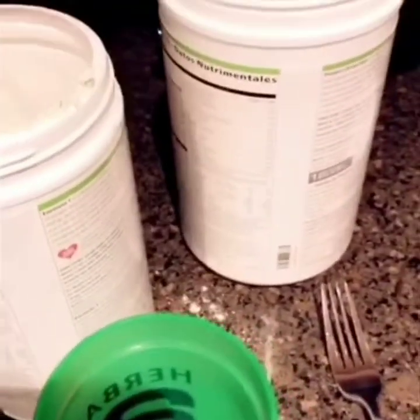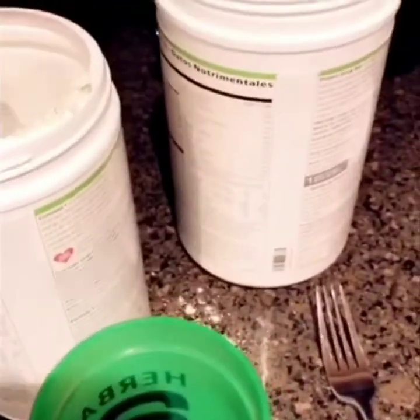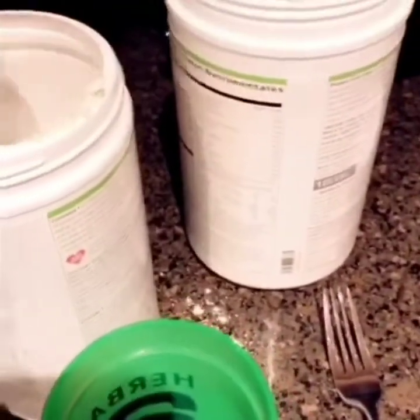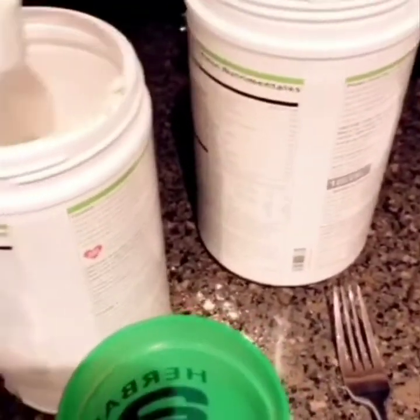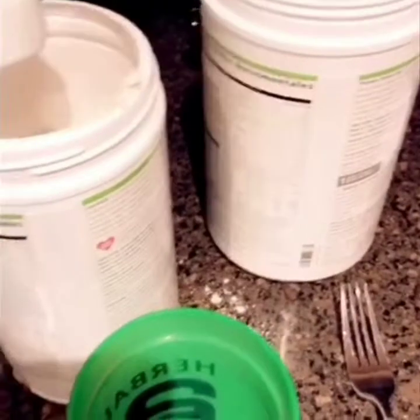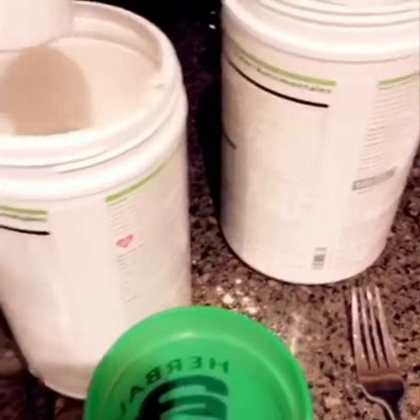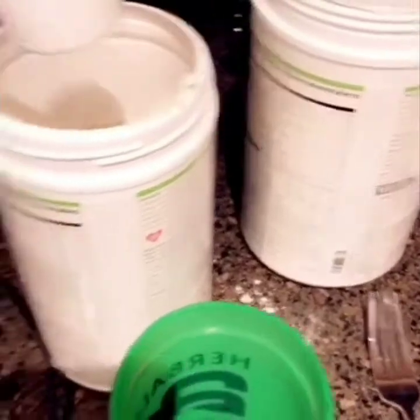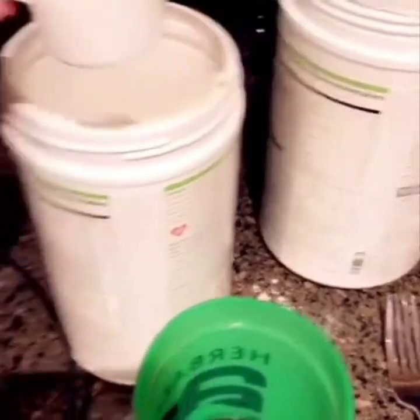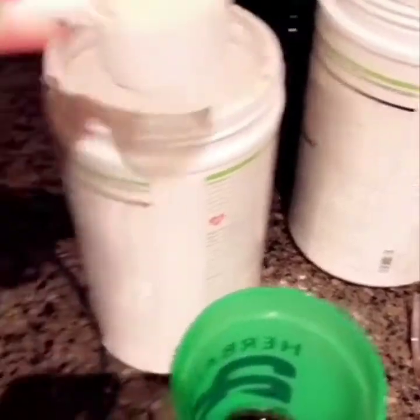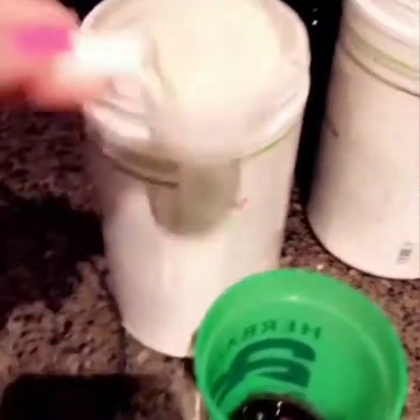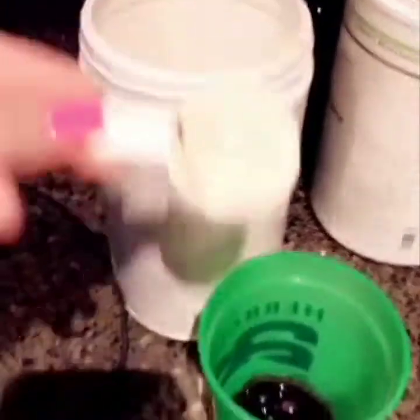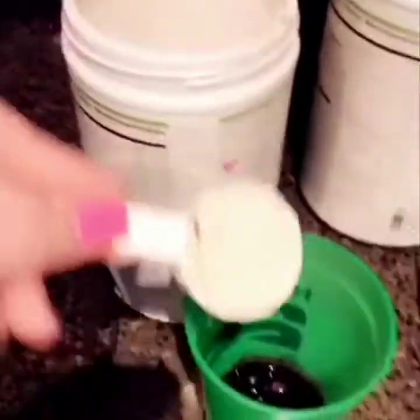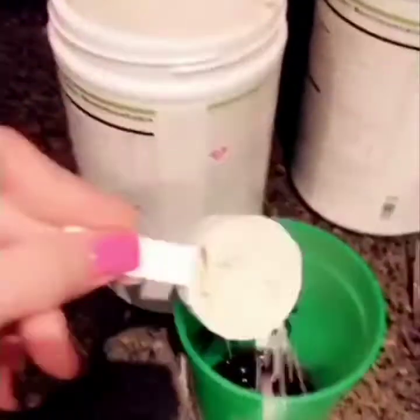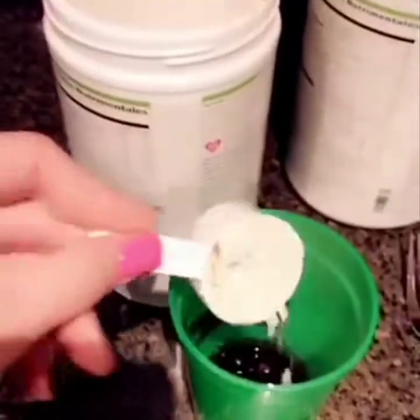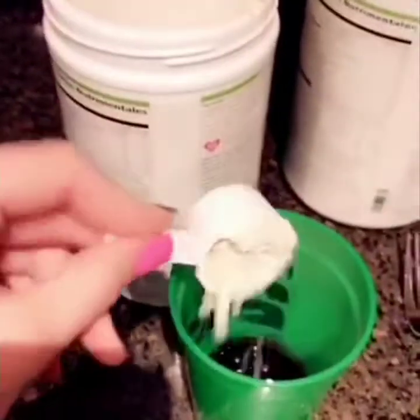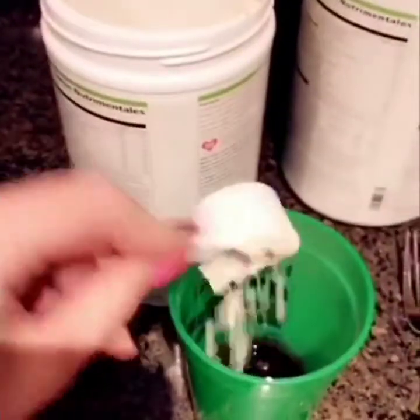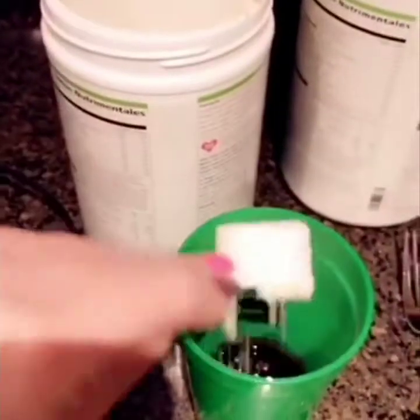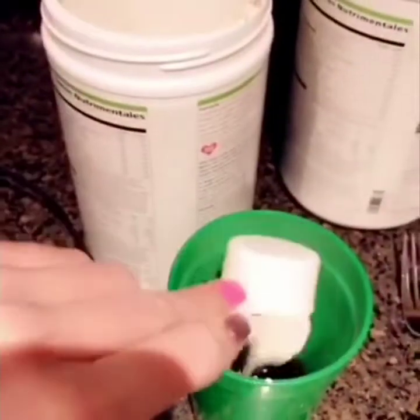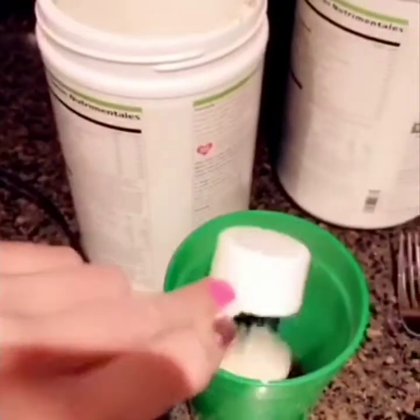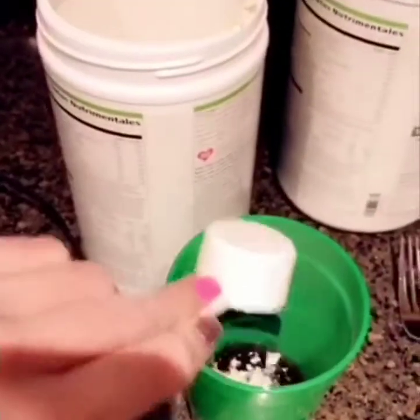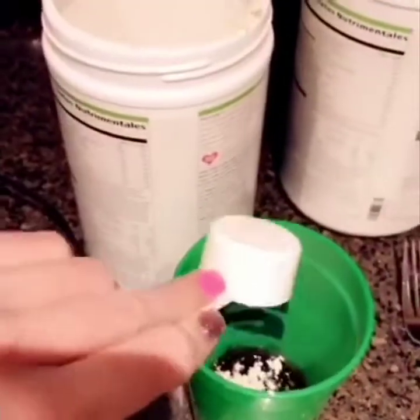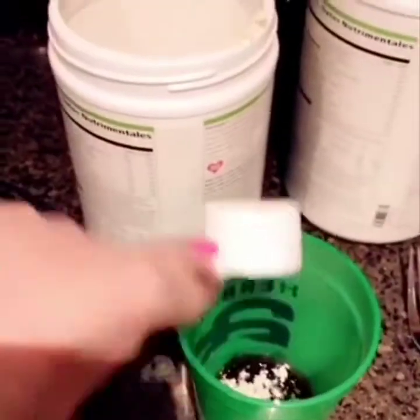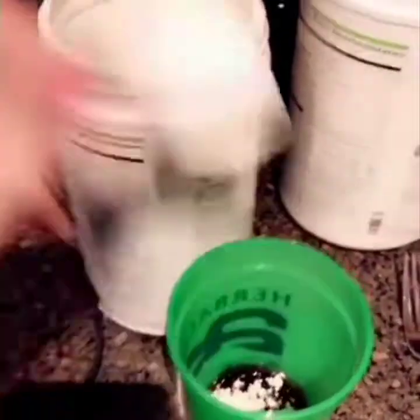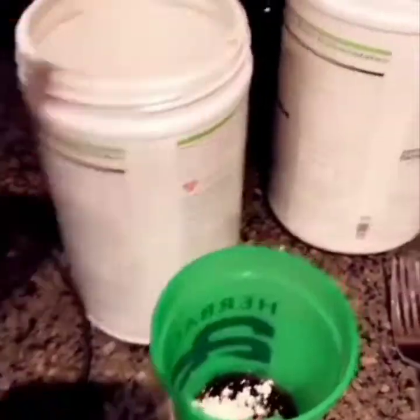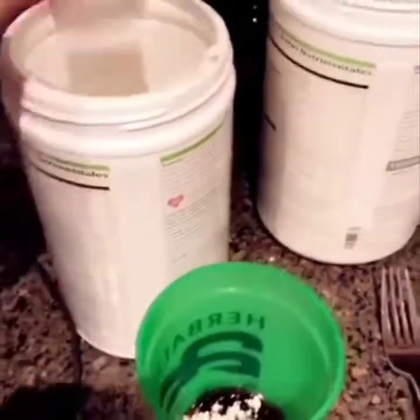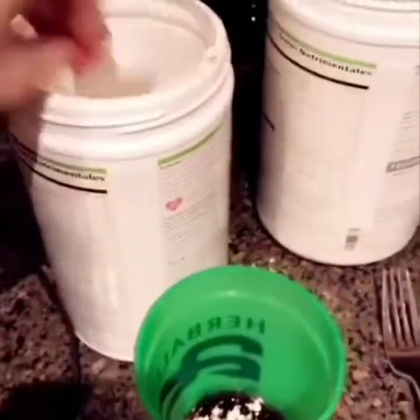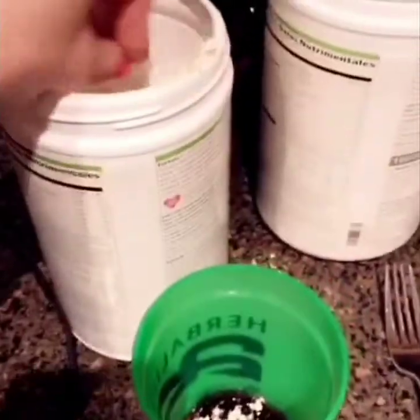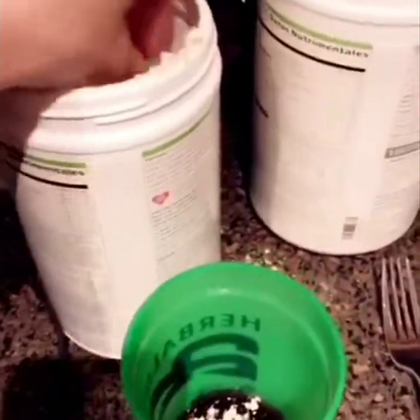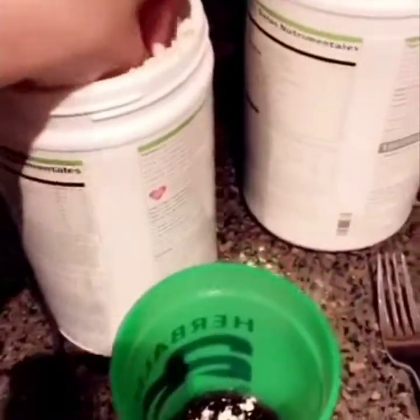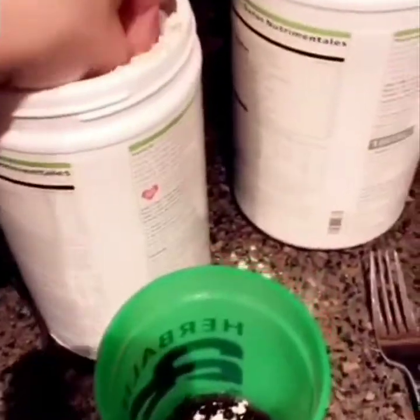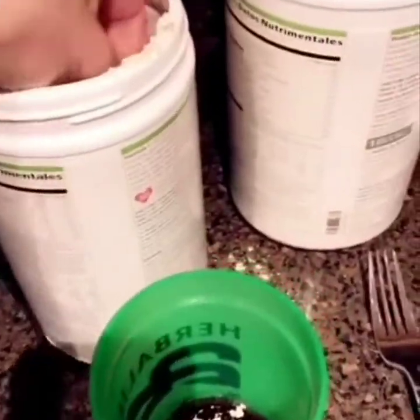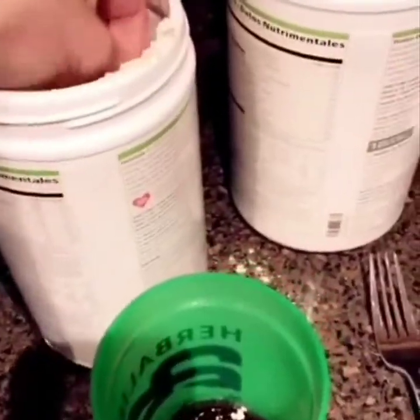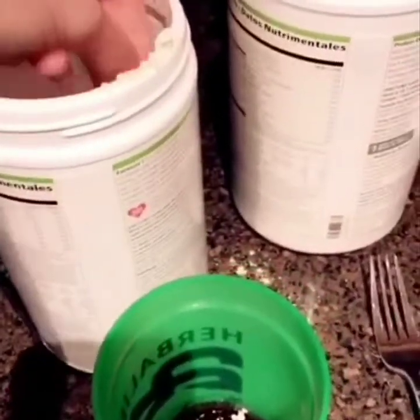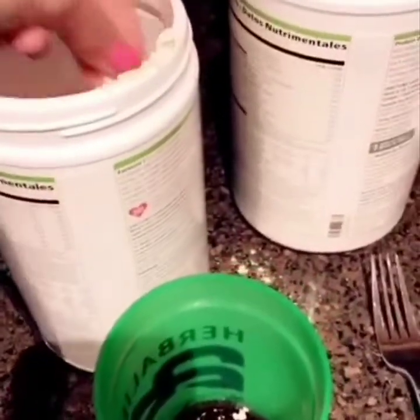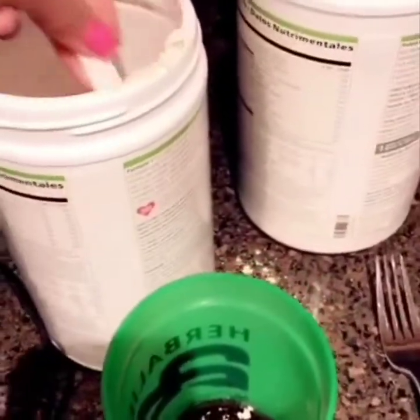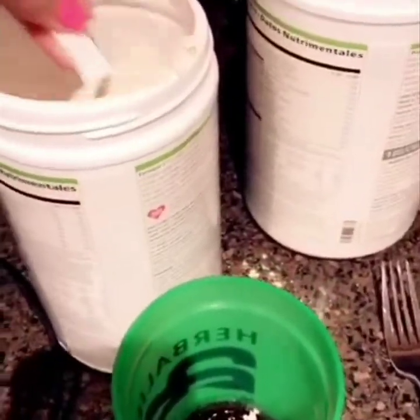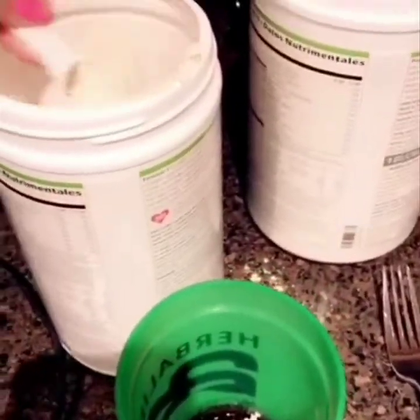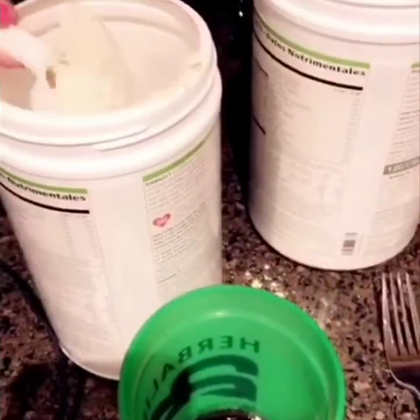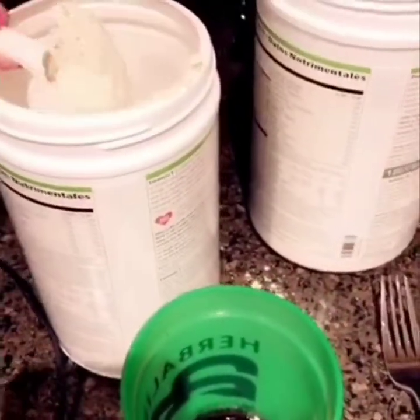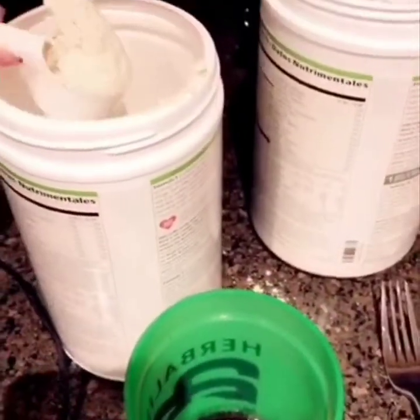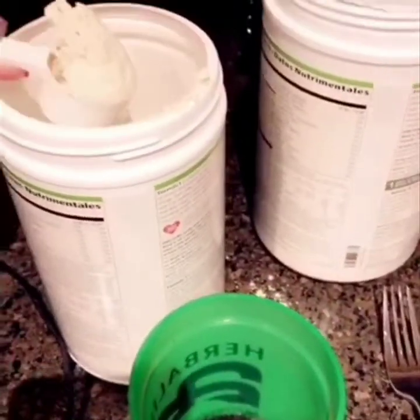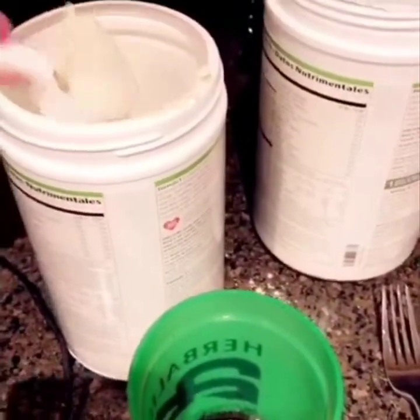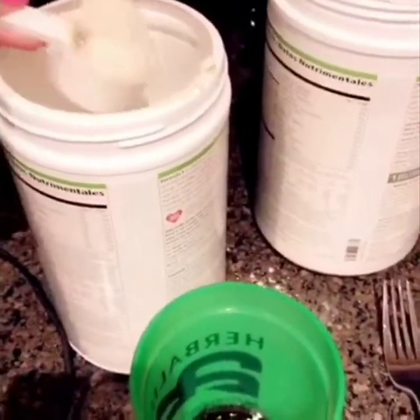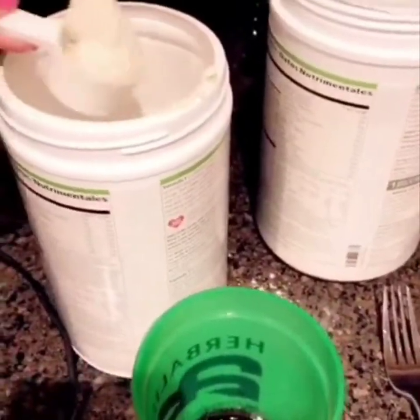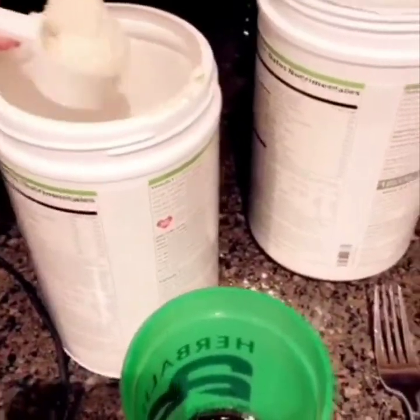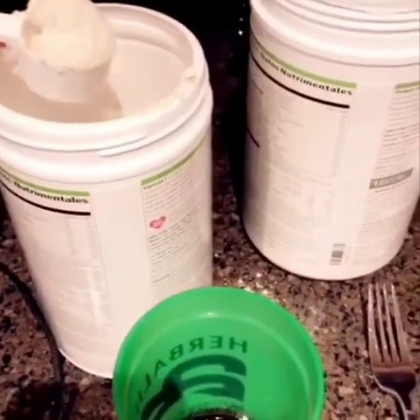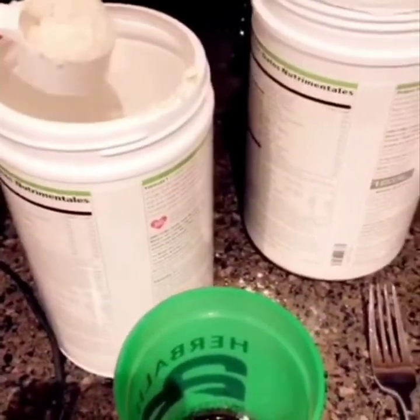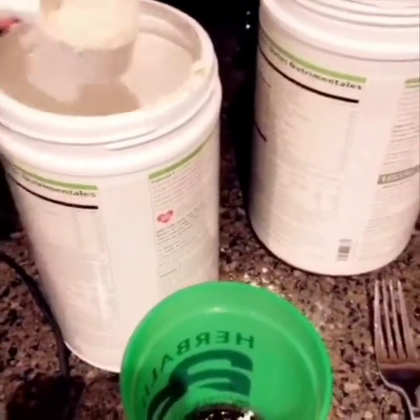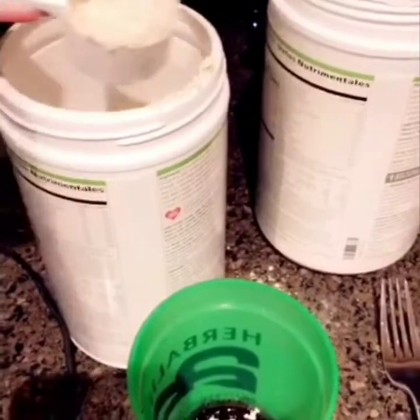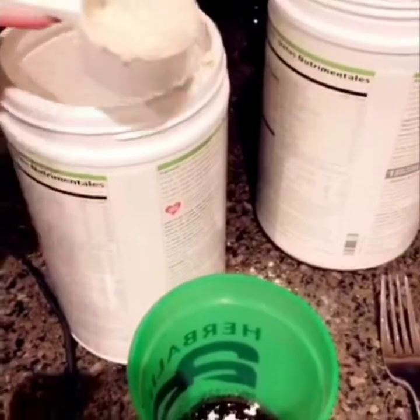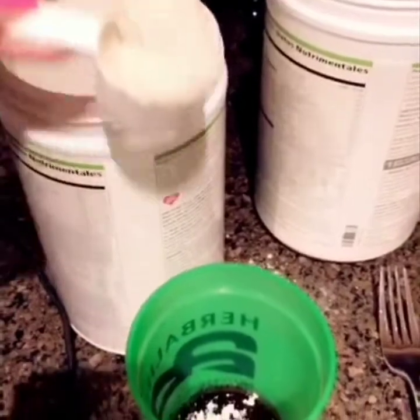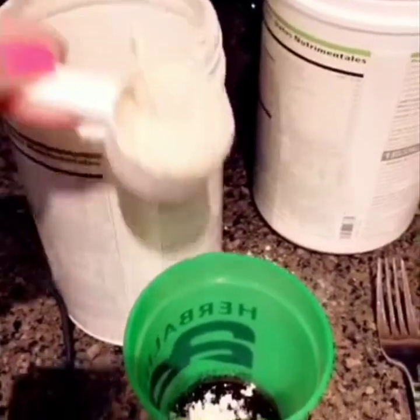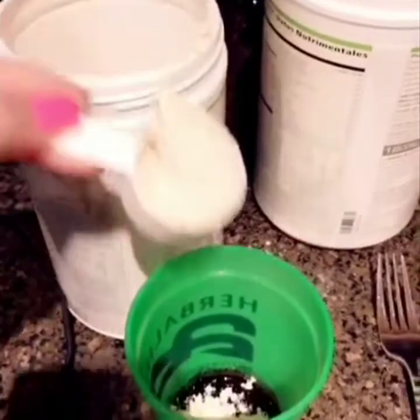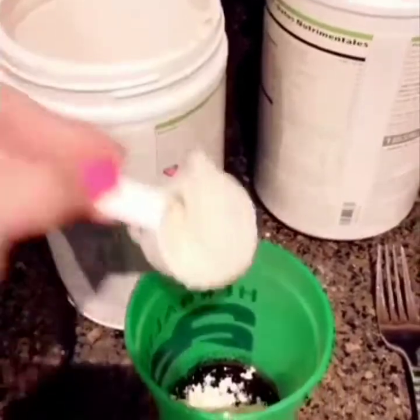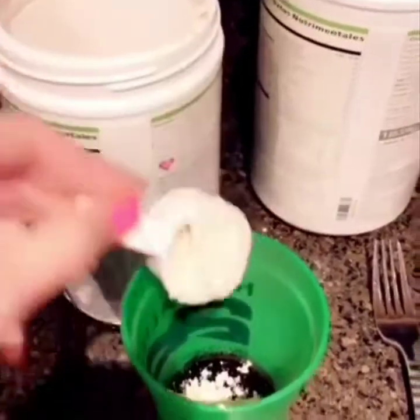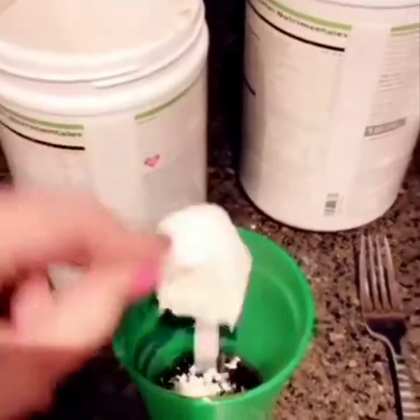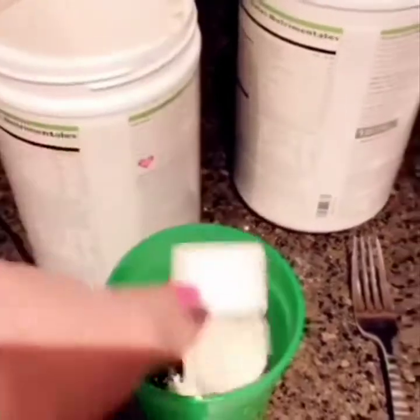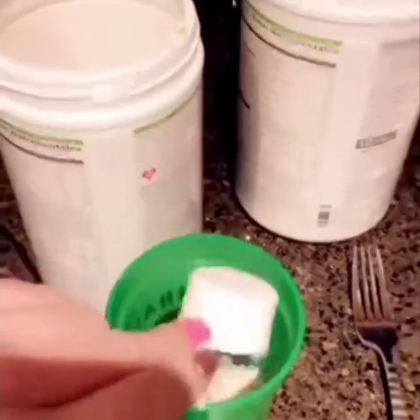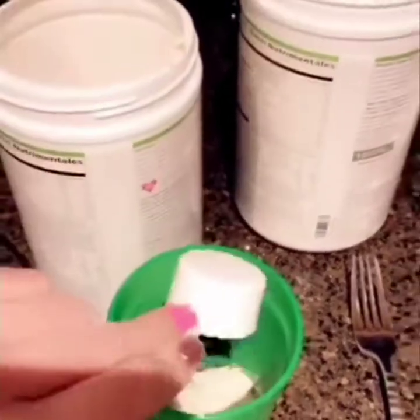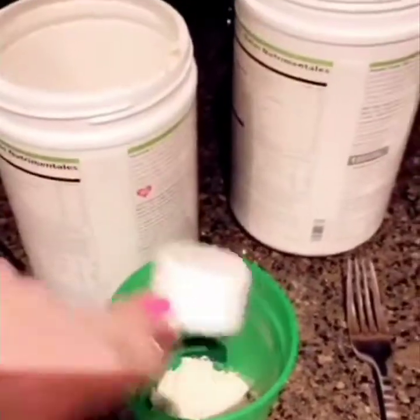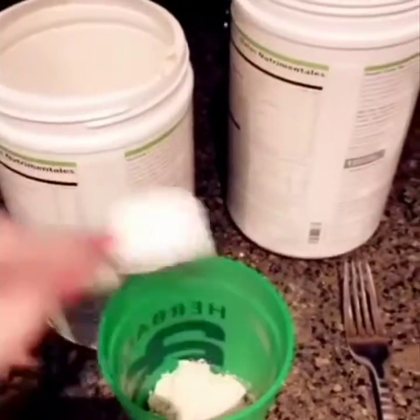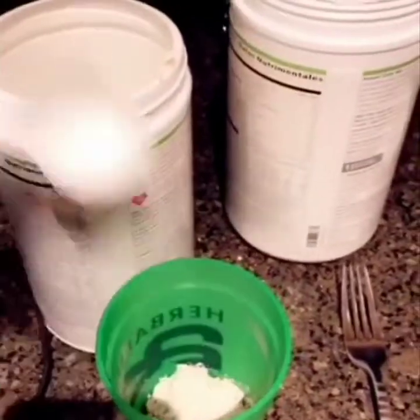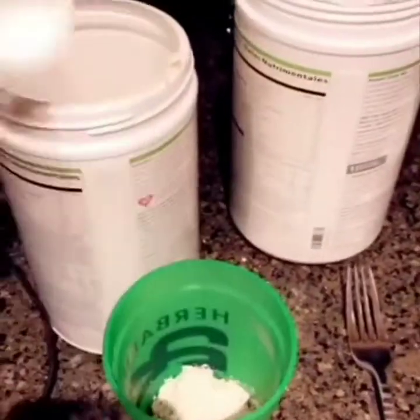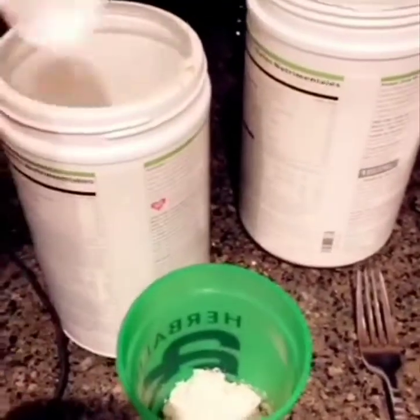This is called a scoop. Scoop and another scoop. This is my bad hand, you guys, because I'm trying to do a video for you at the same time. That was kind of two scoops.